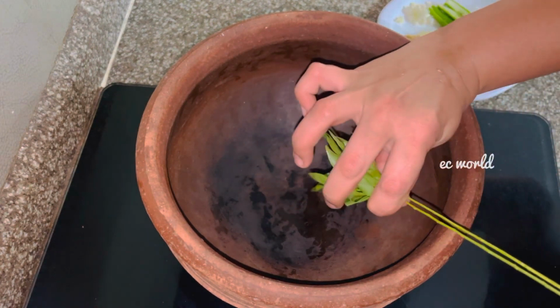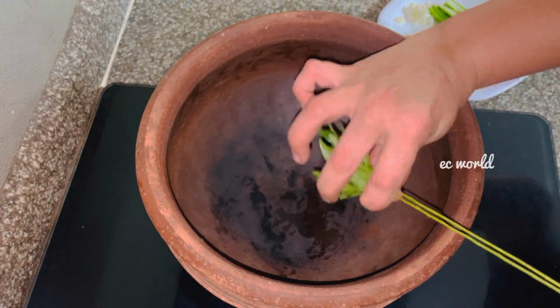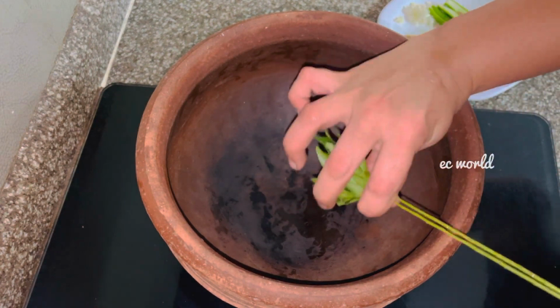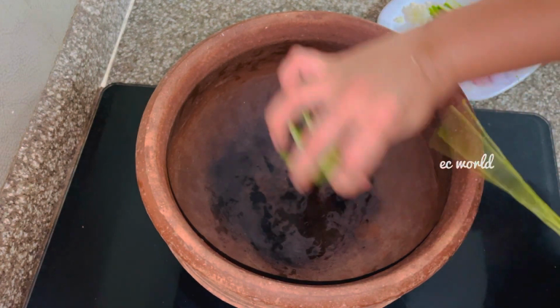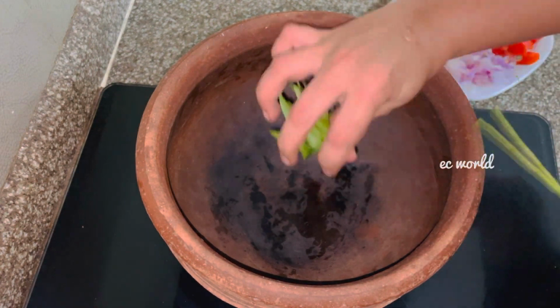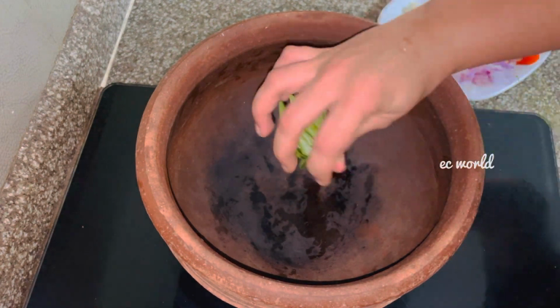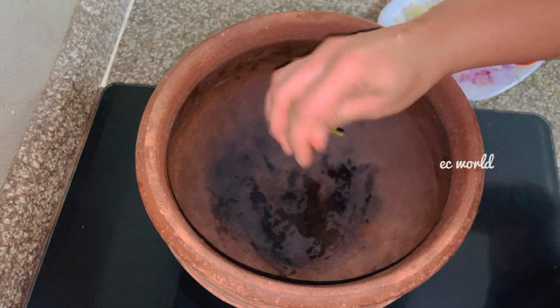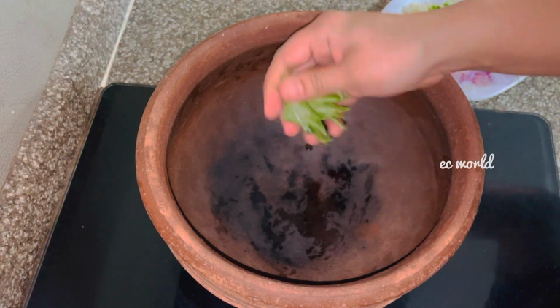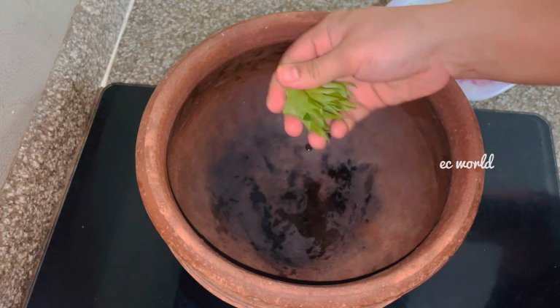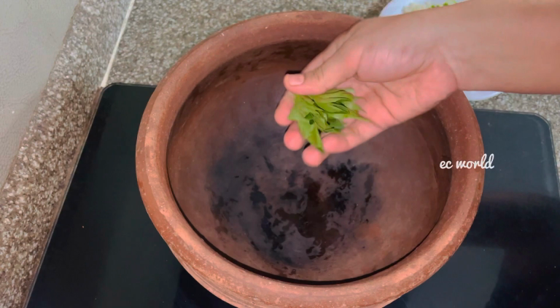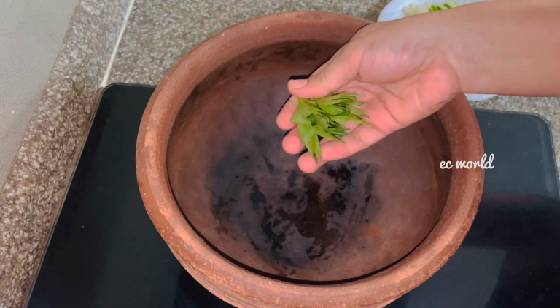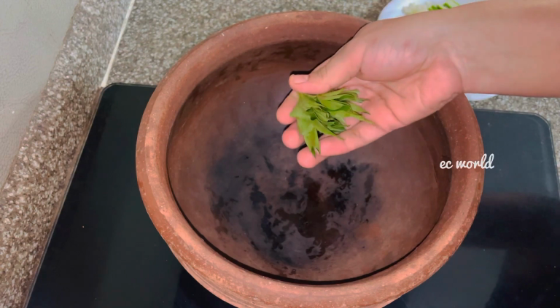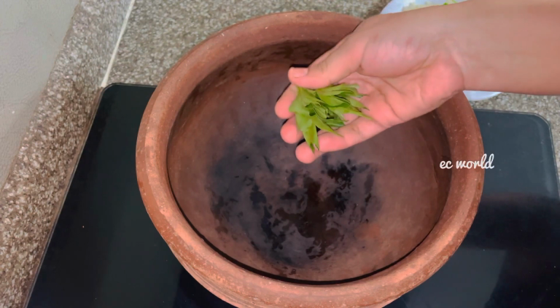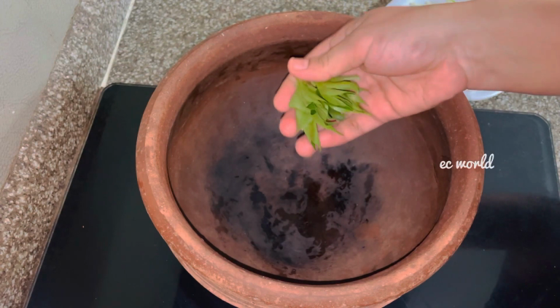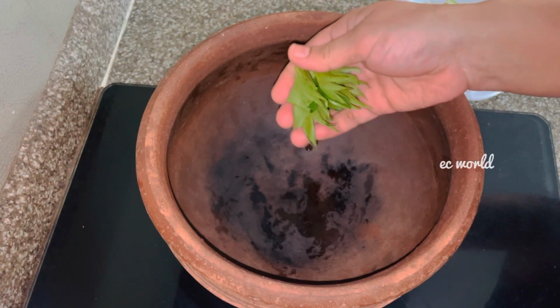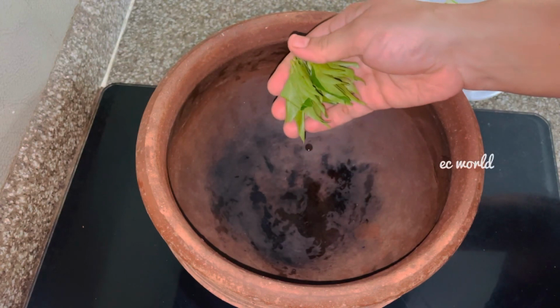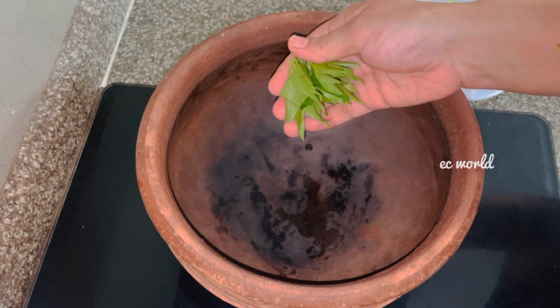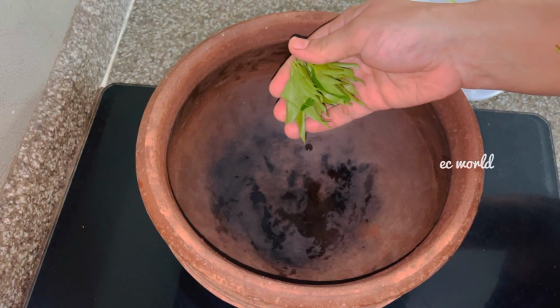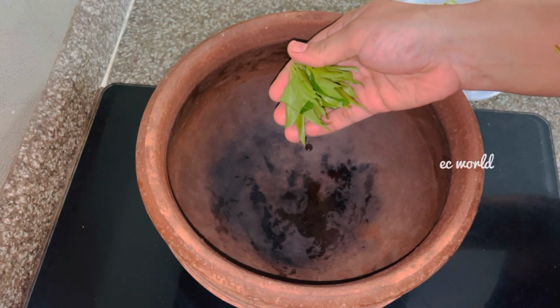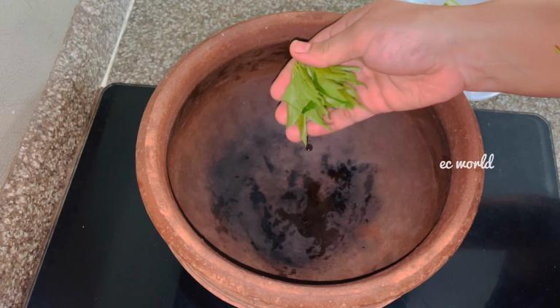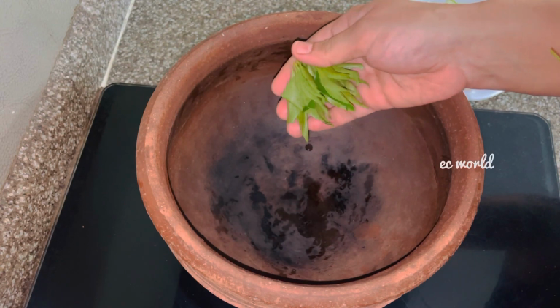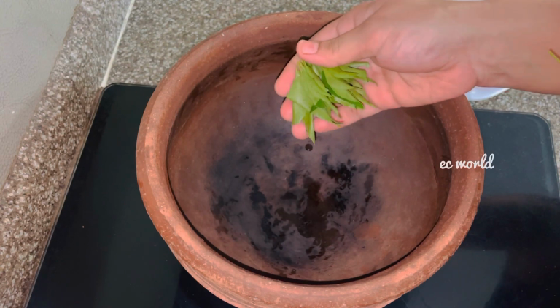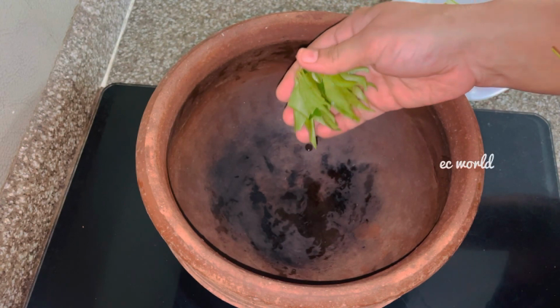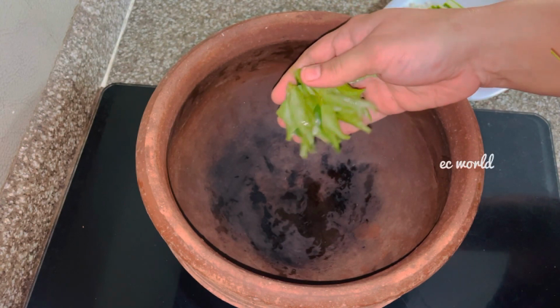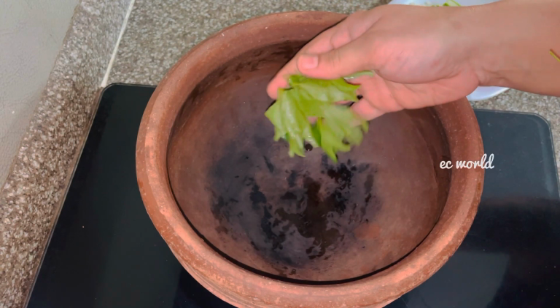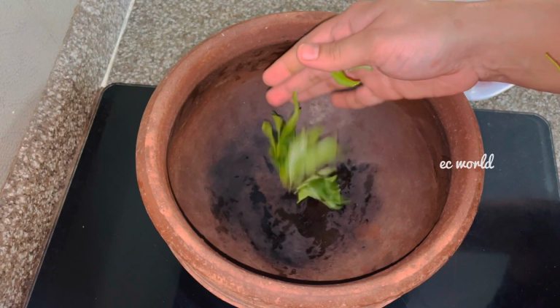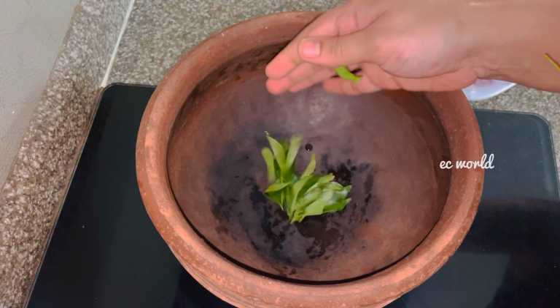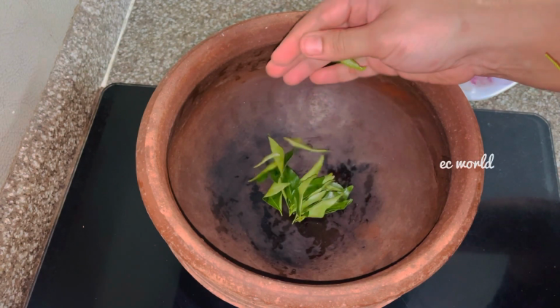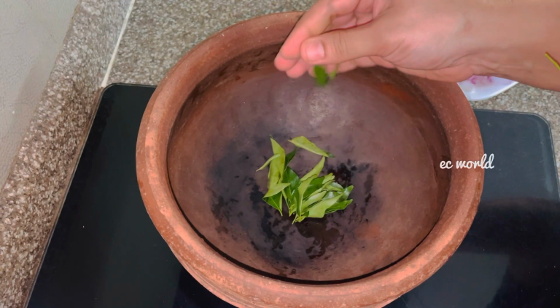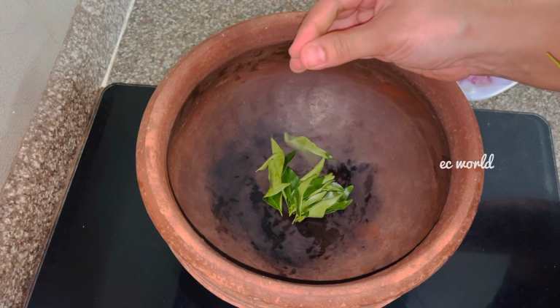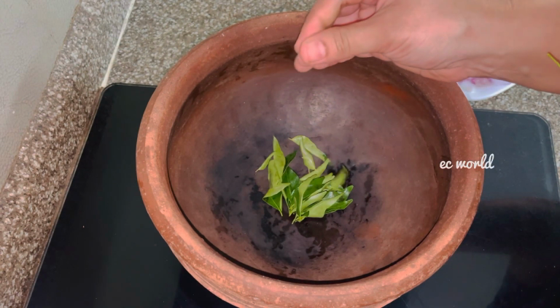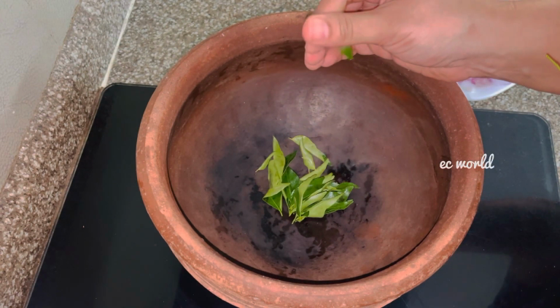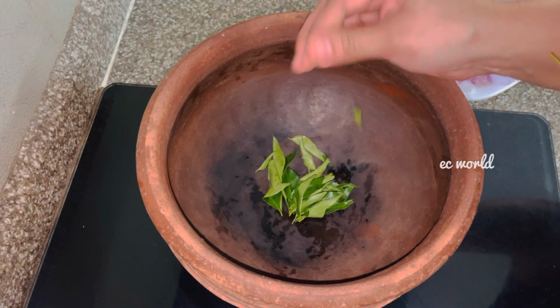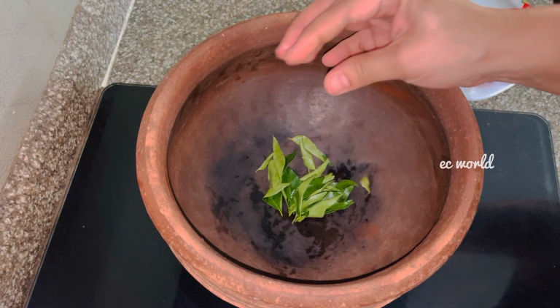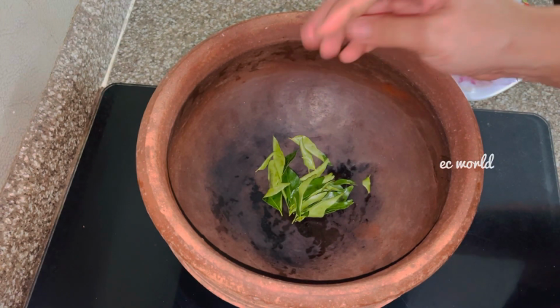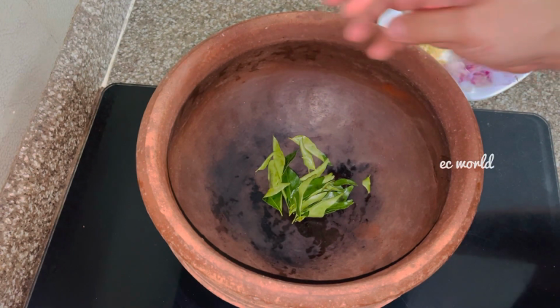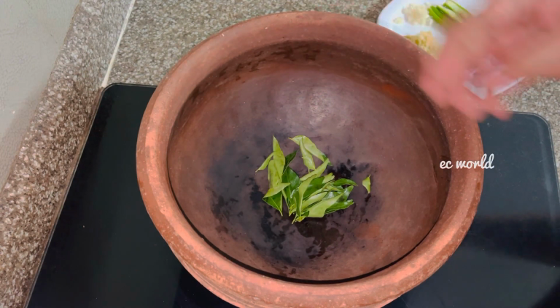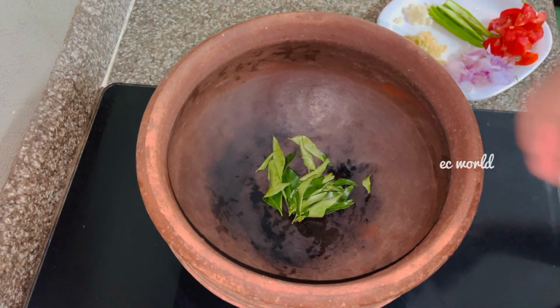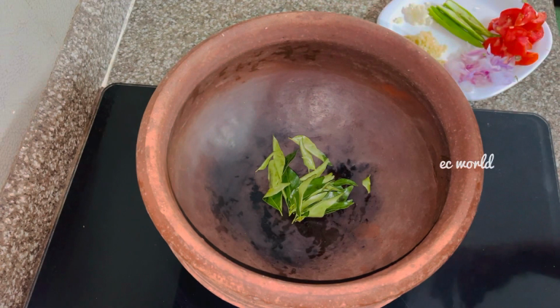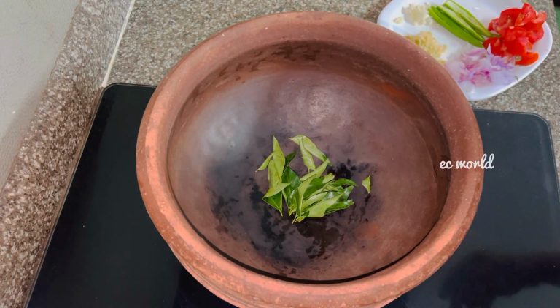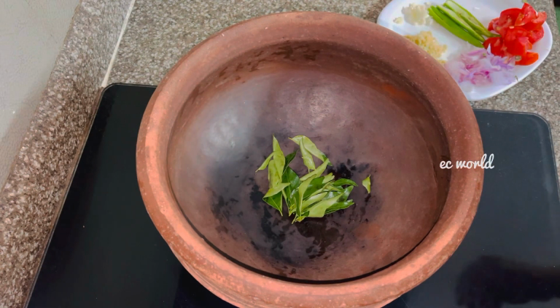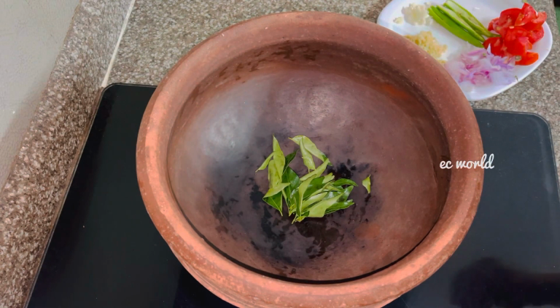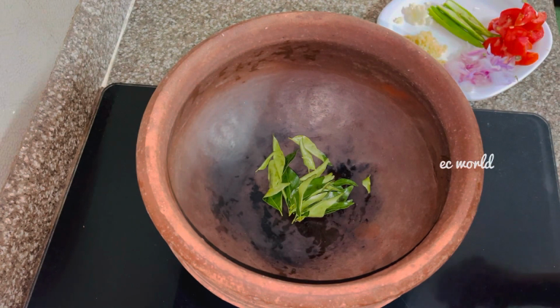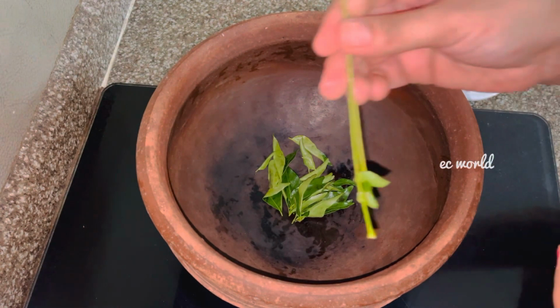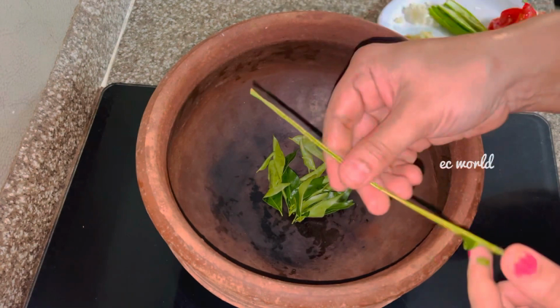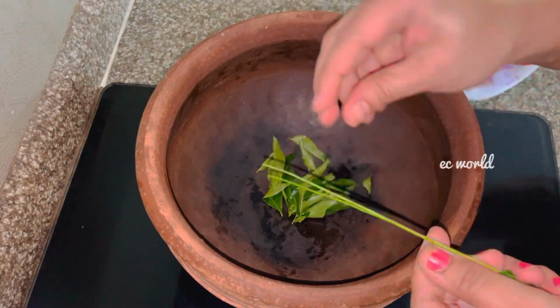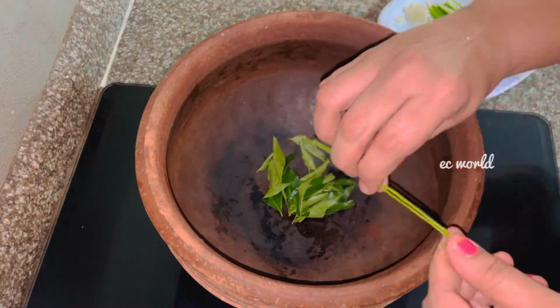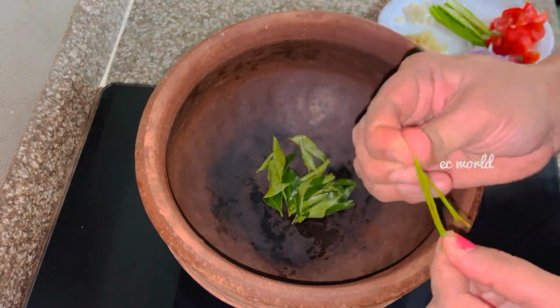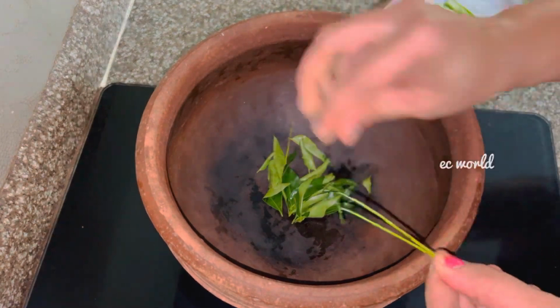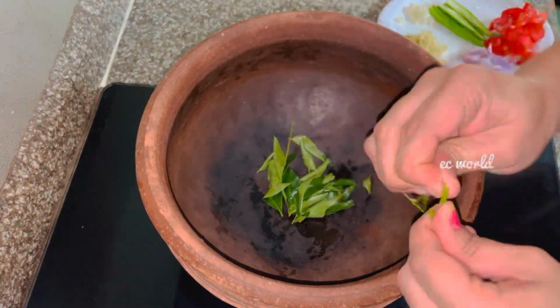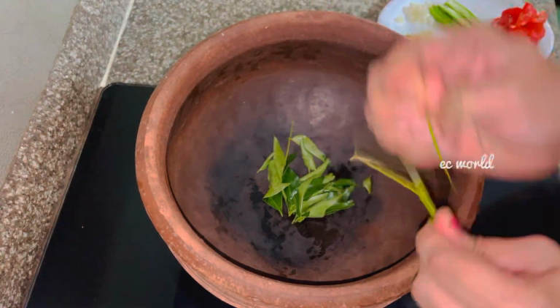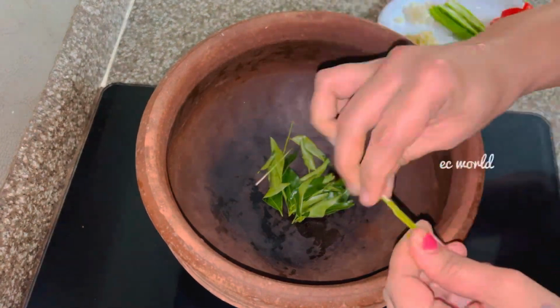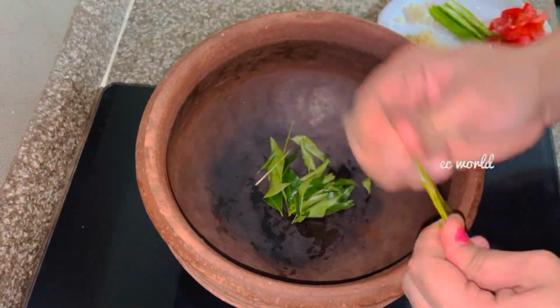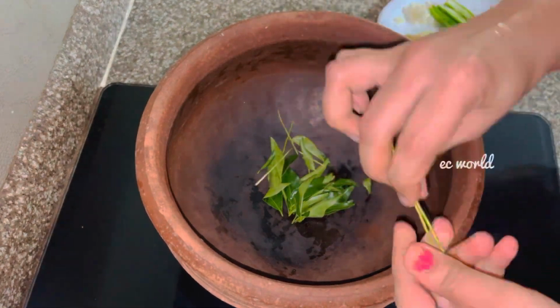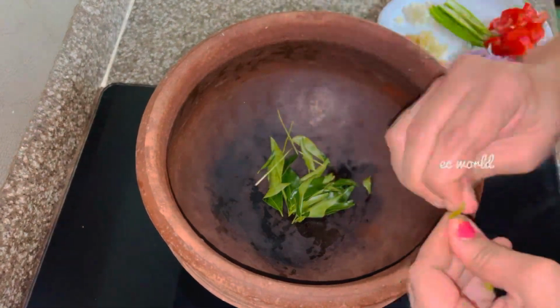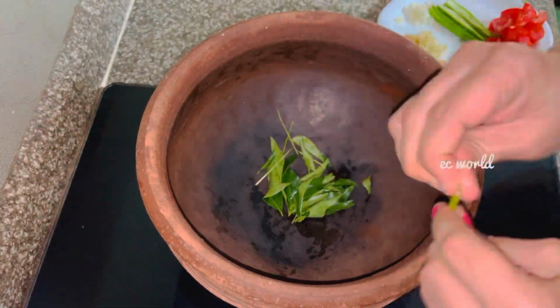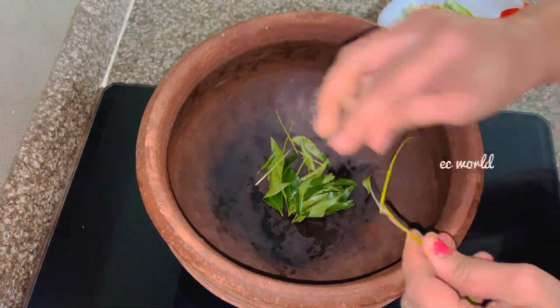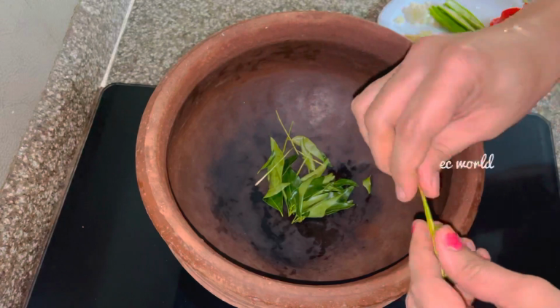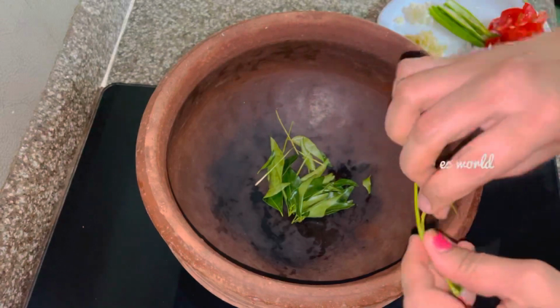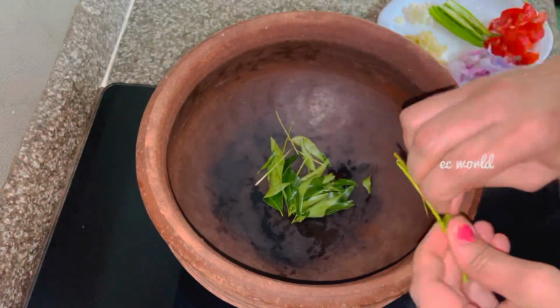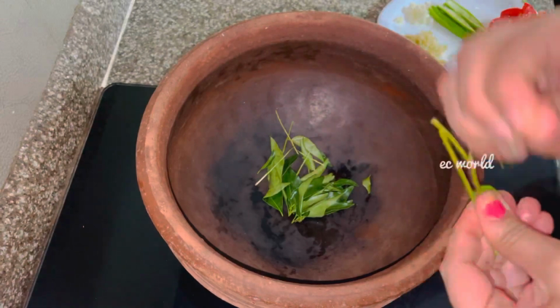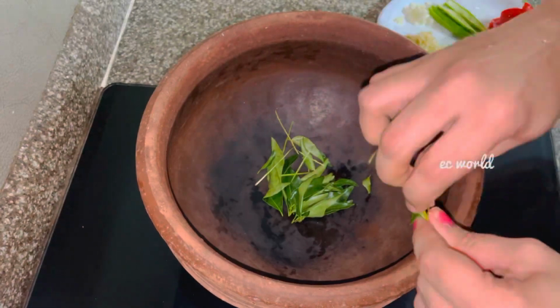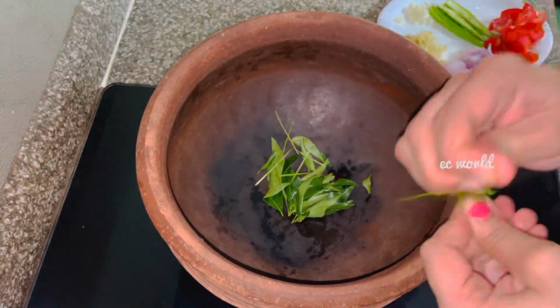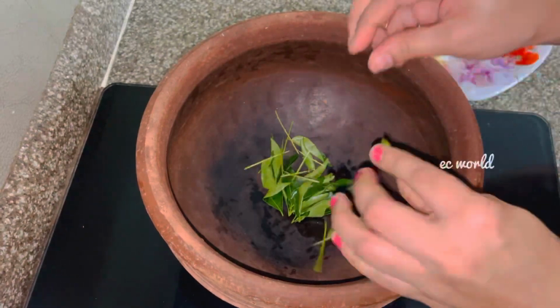The ingredients are prepared, so we'll try the ingredients and prepare them very well. Let's taste it.